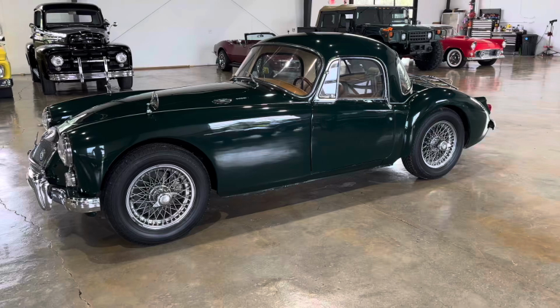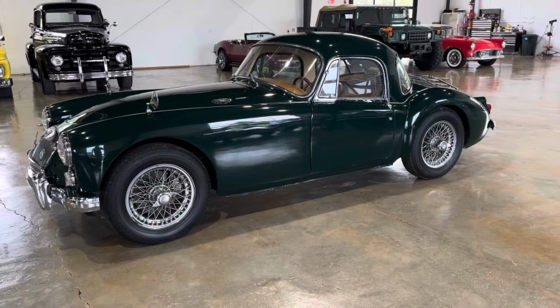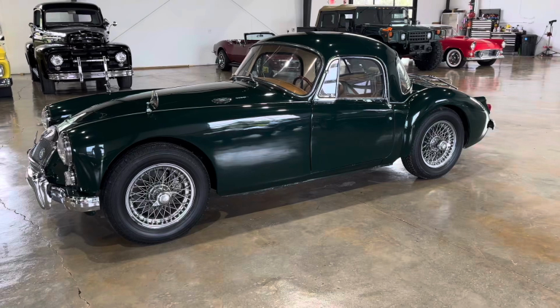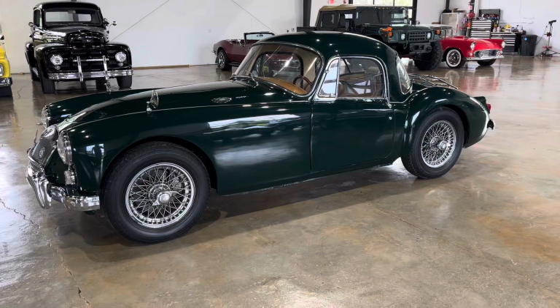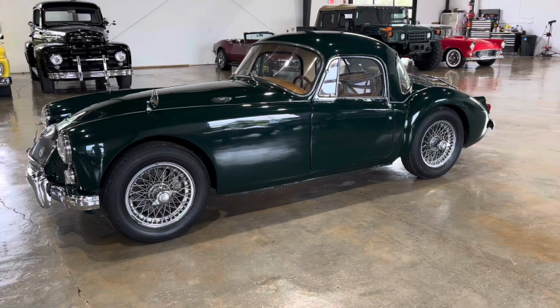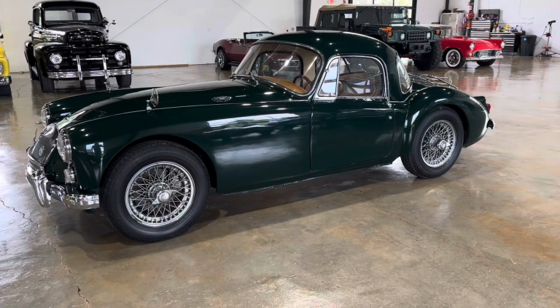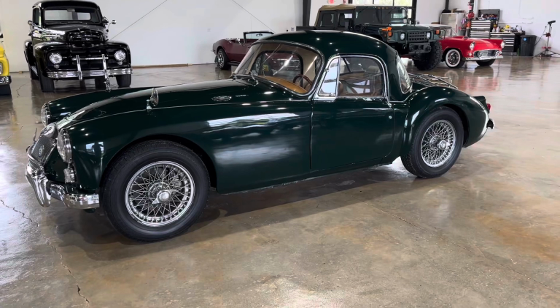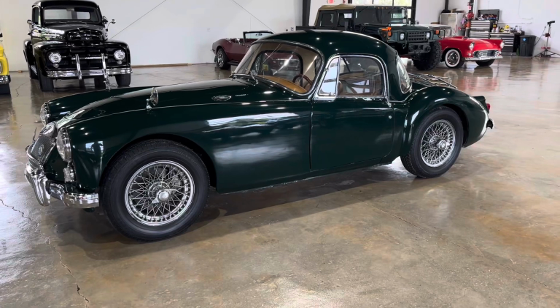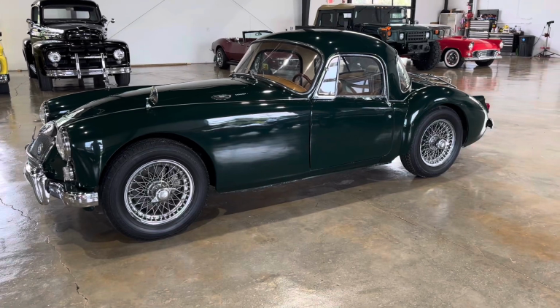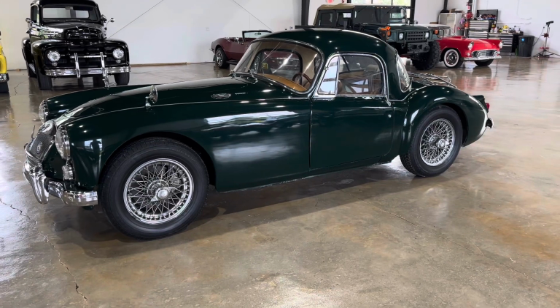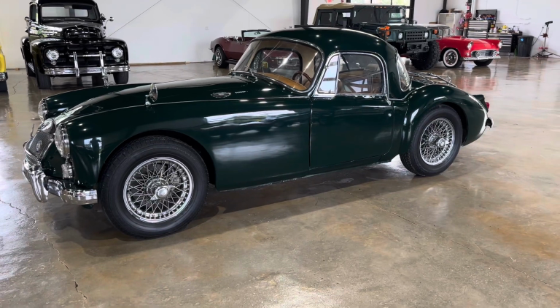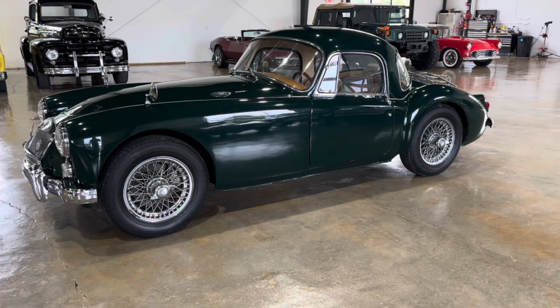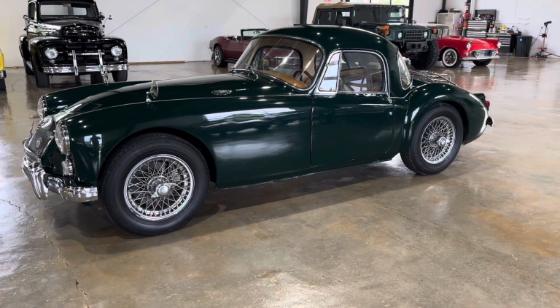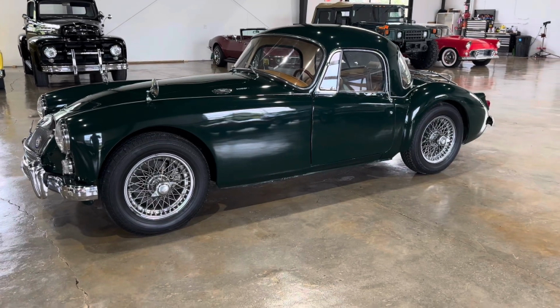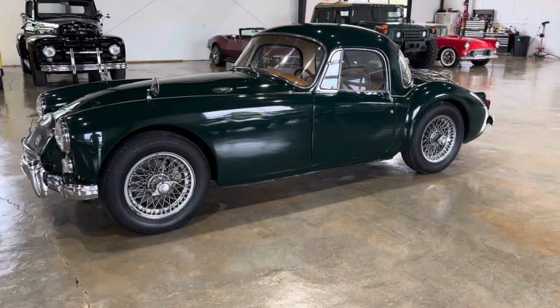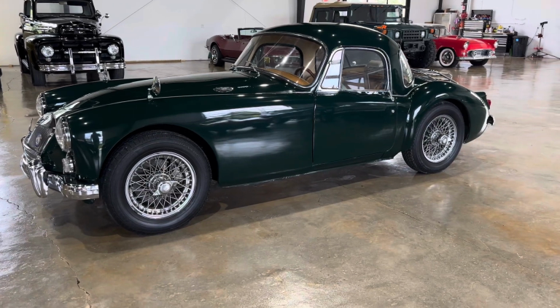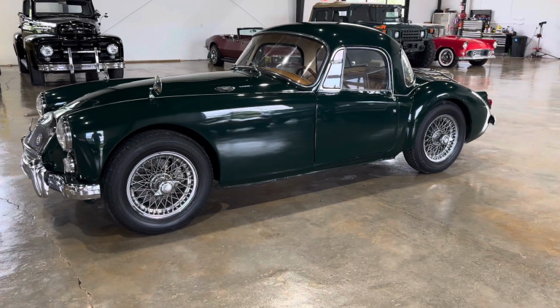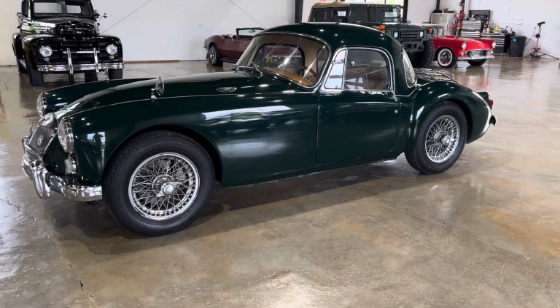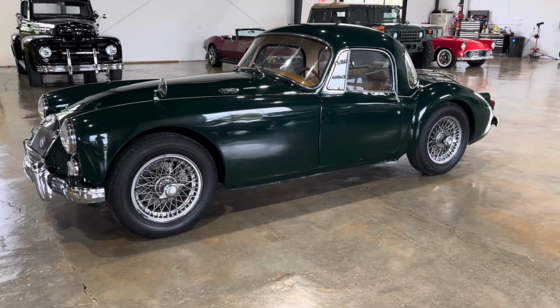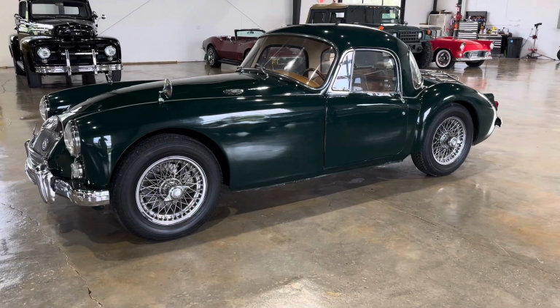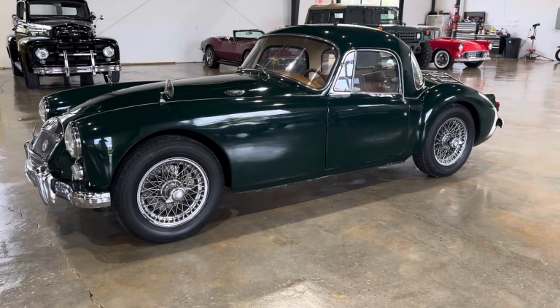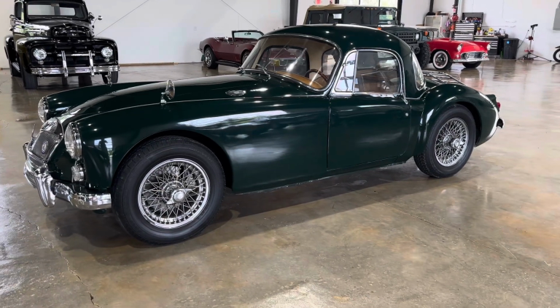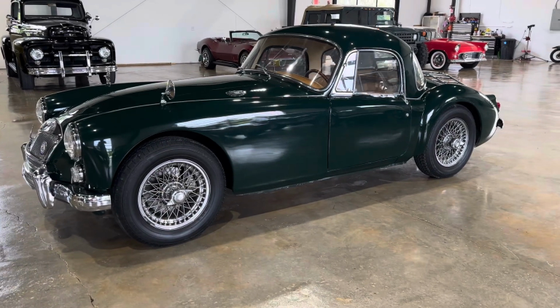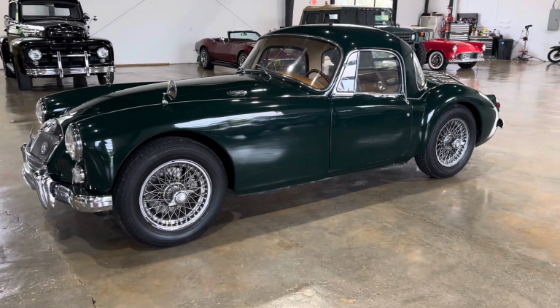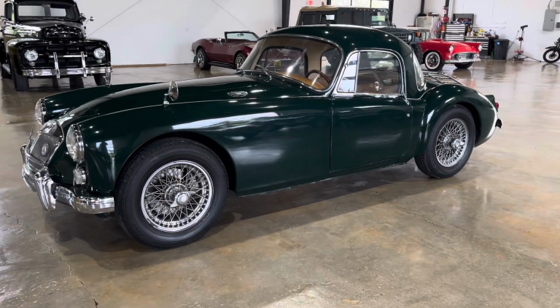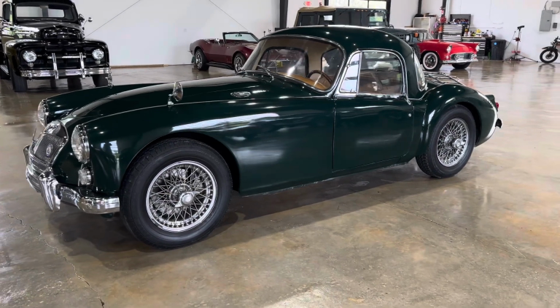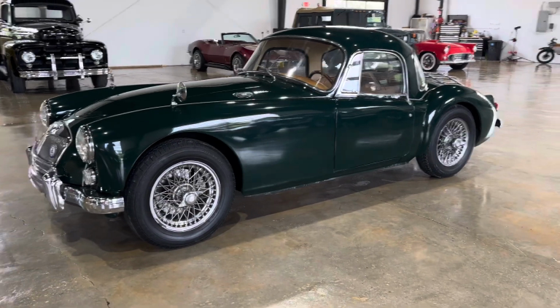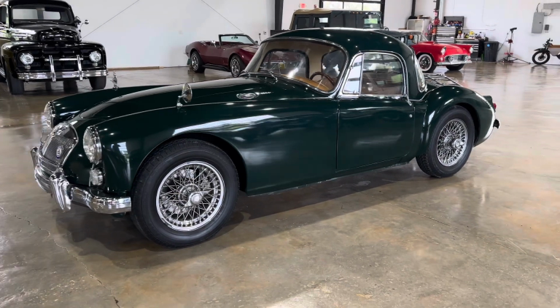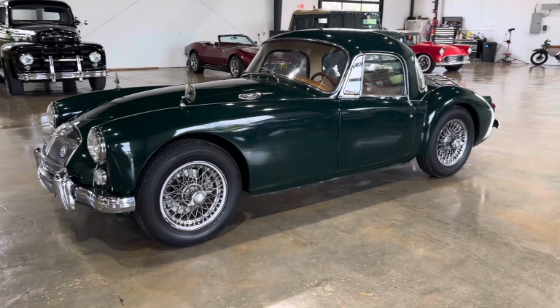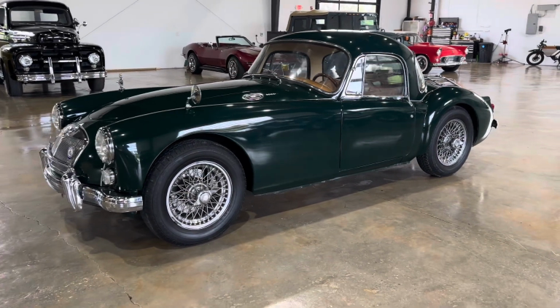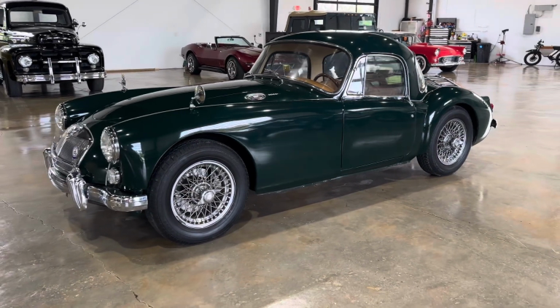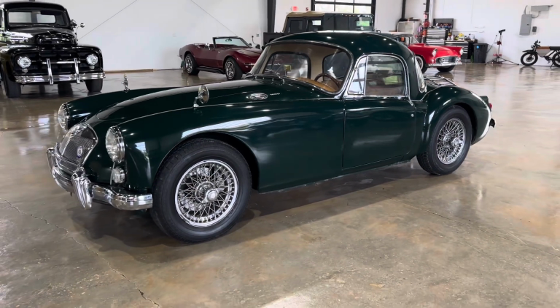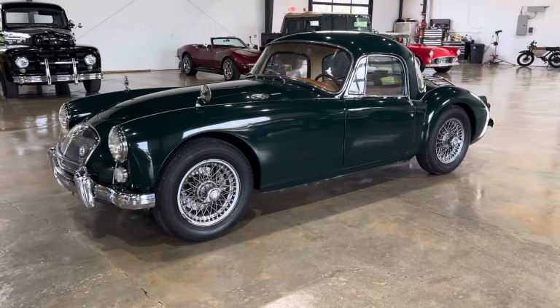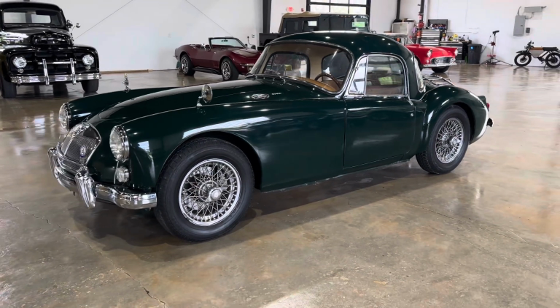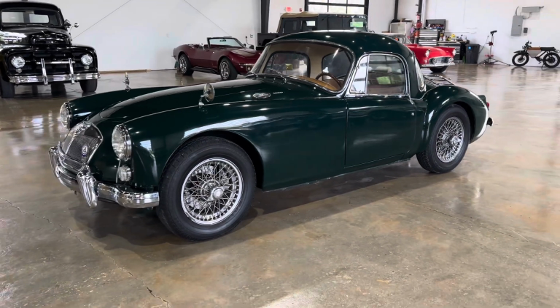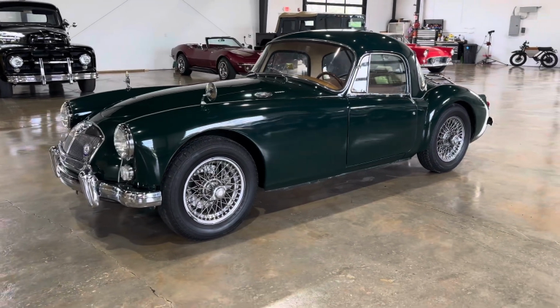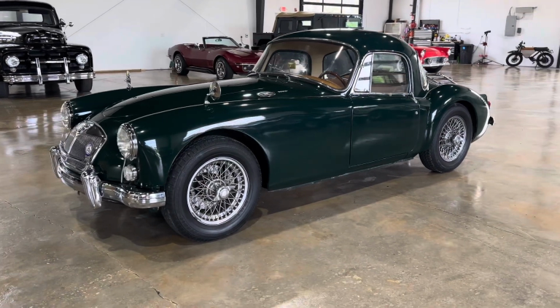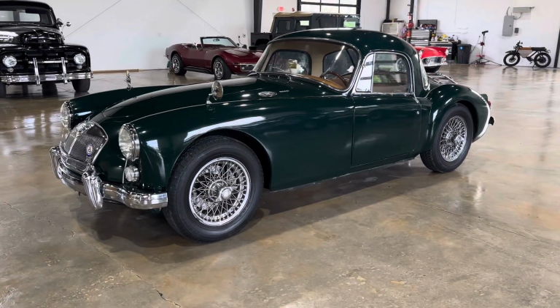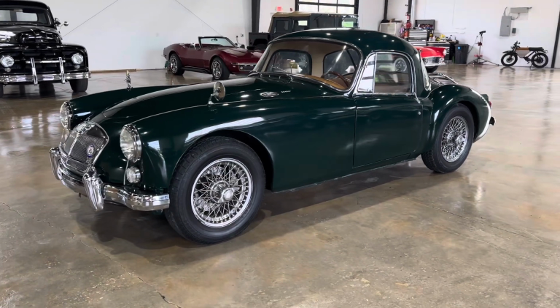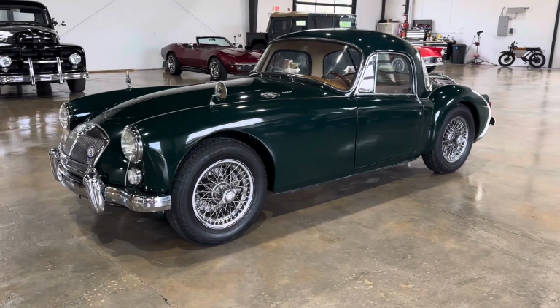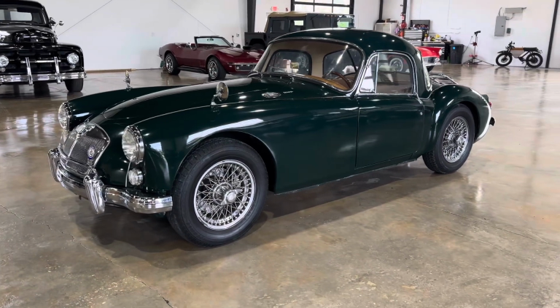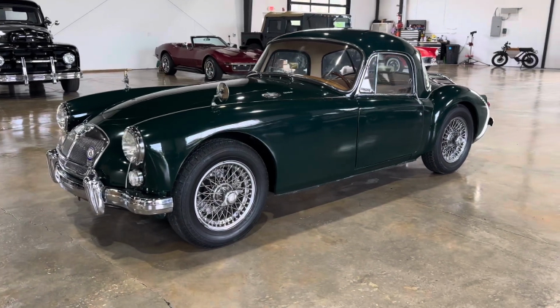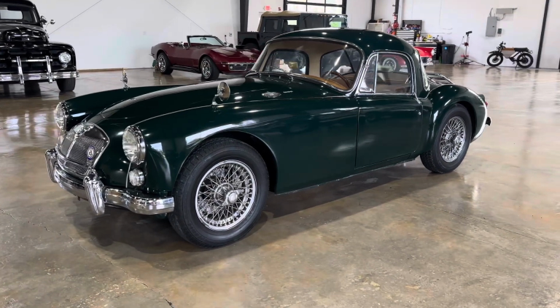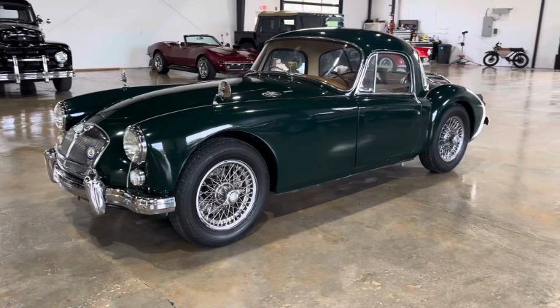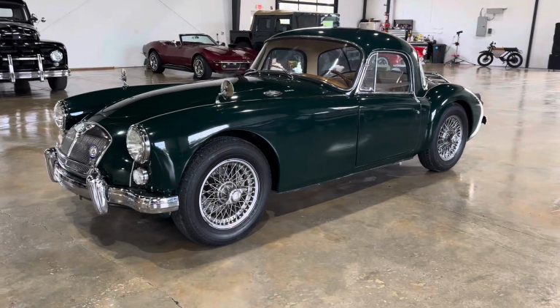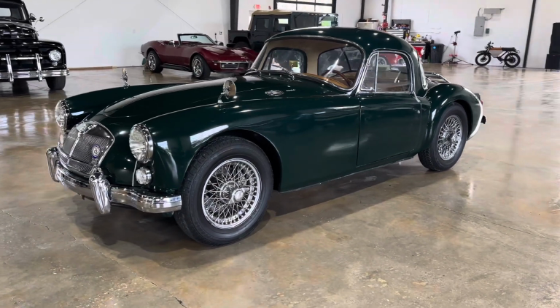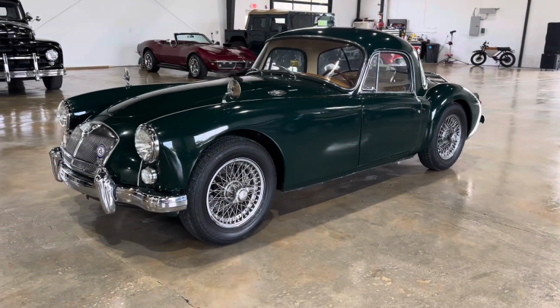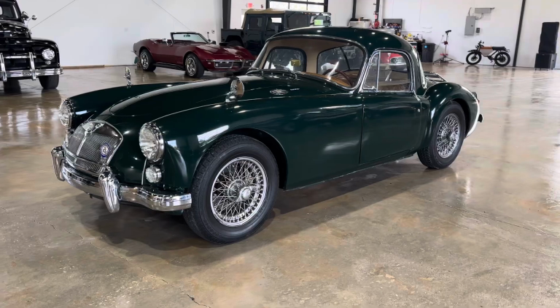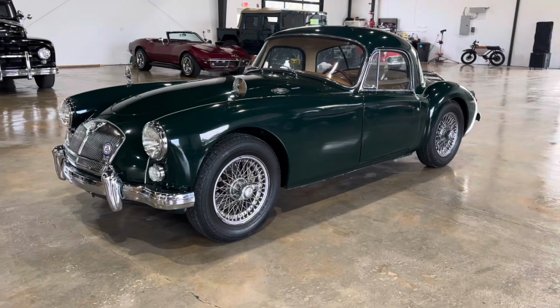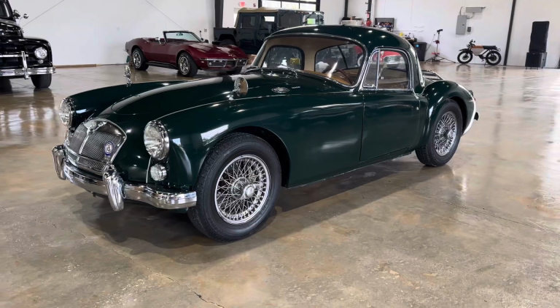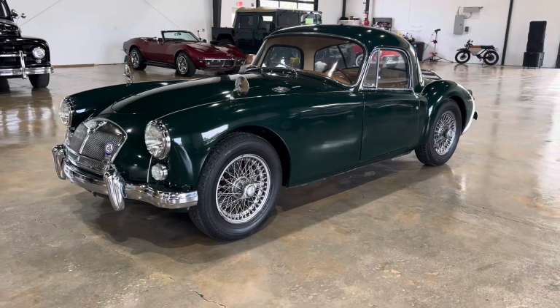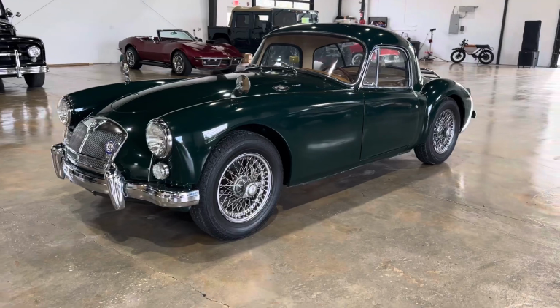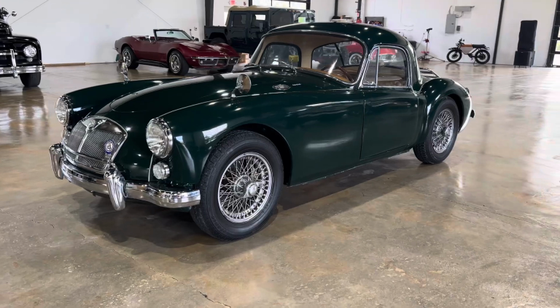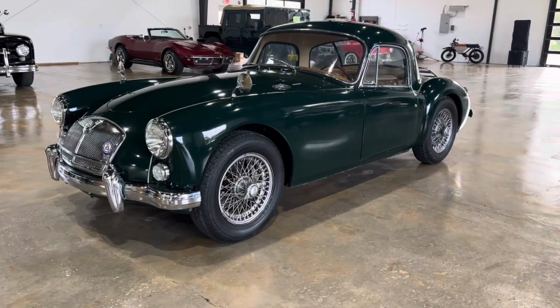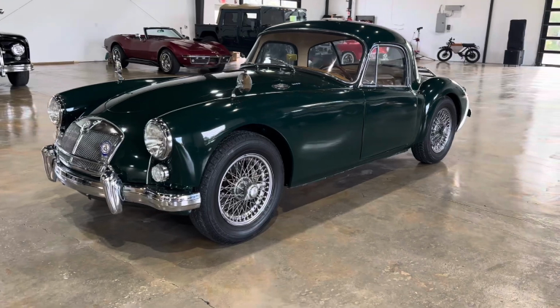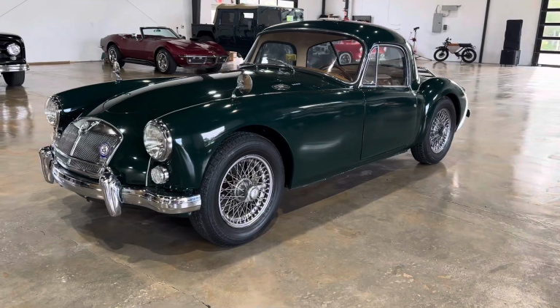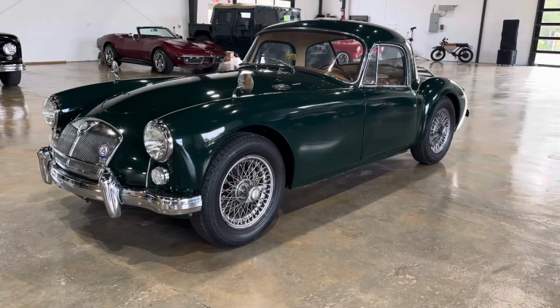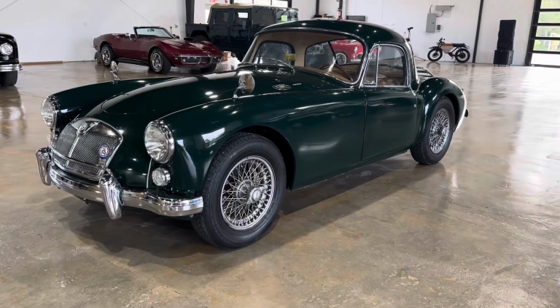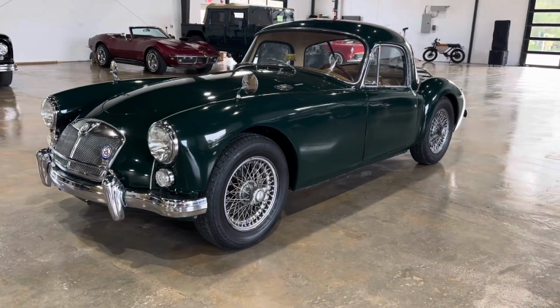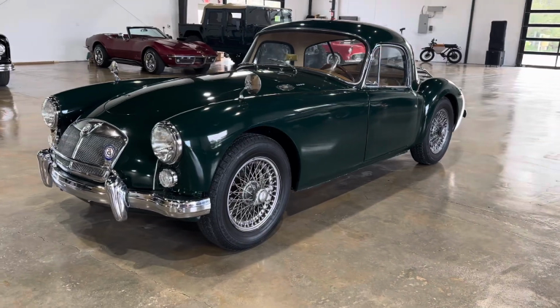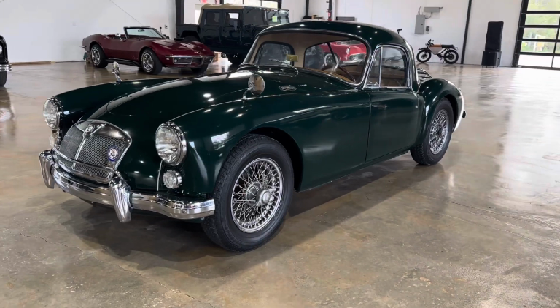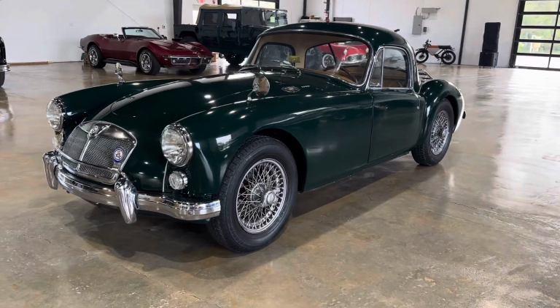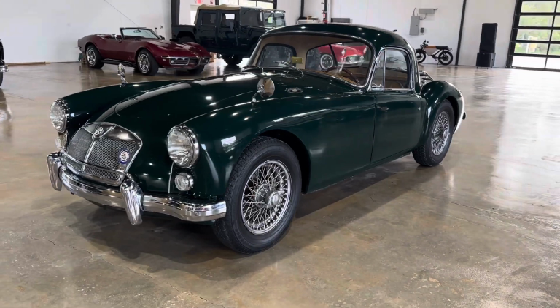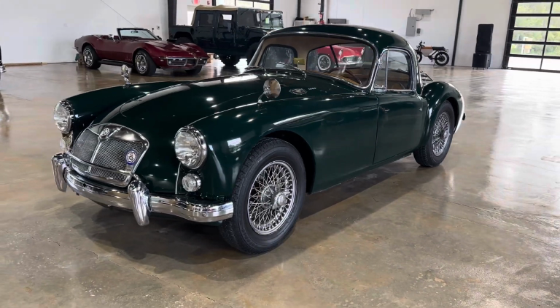Good morning, y'all. It's Josh at Drive the Coast. We've got a gorgeous 1960 MGA in stock here.